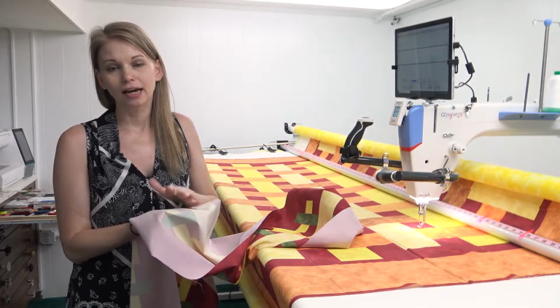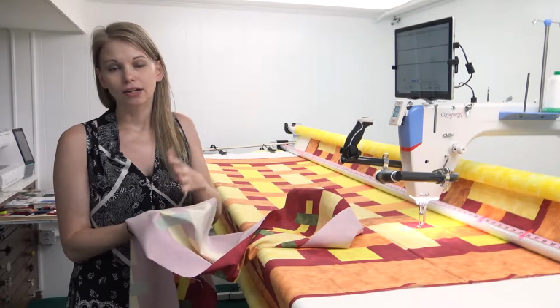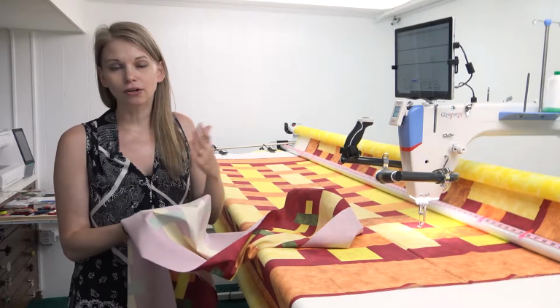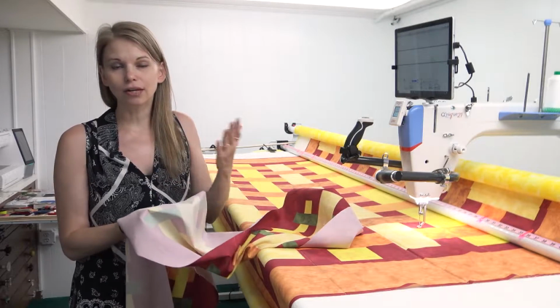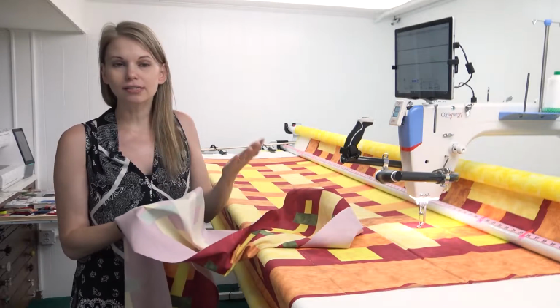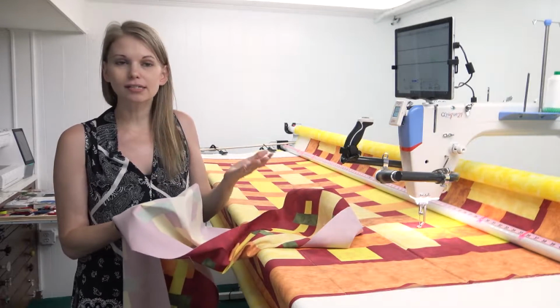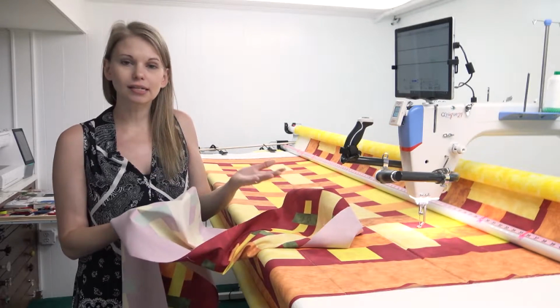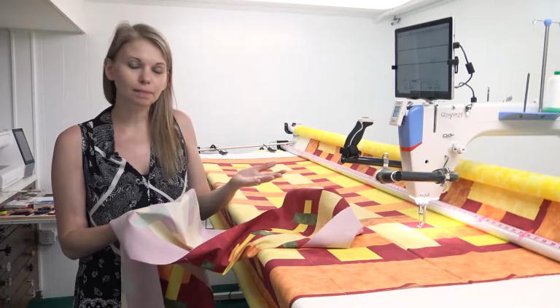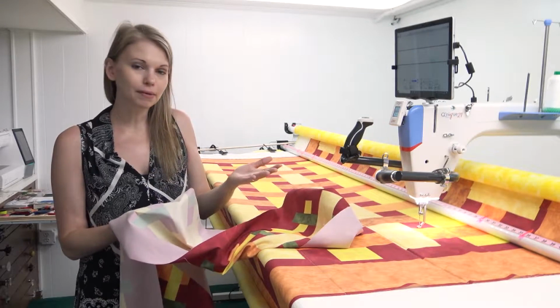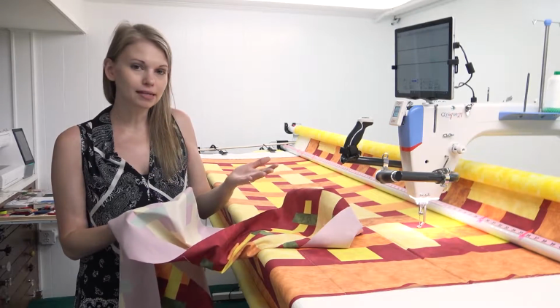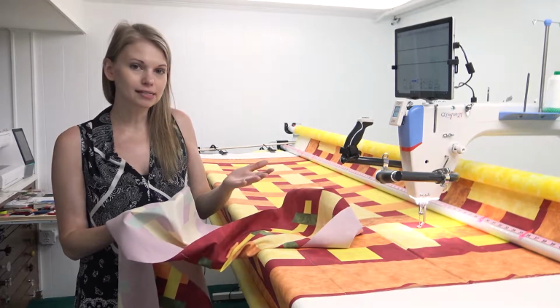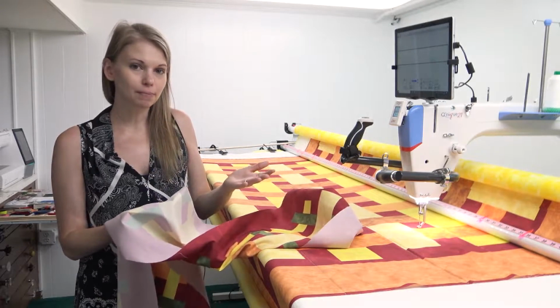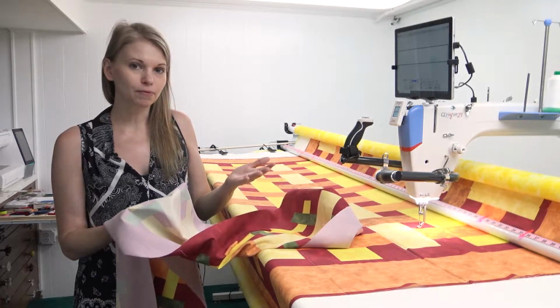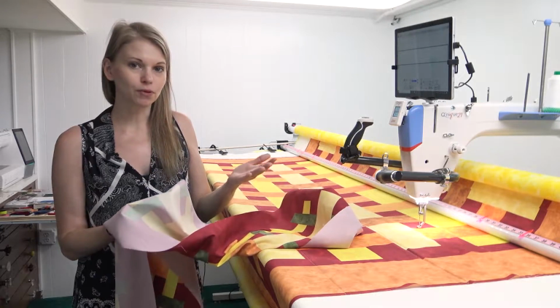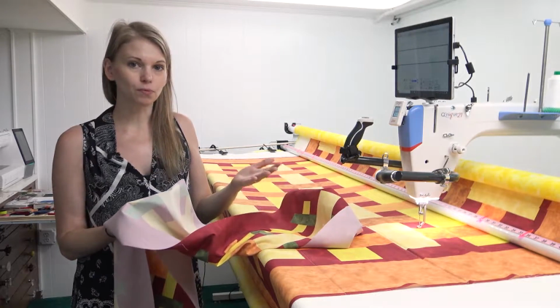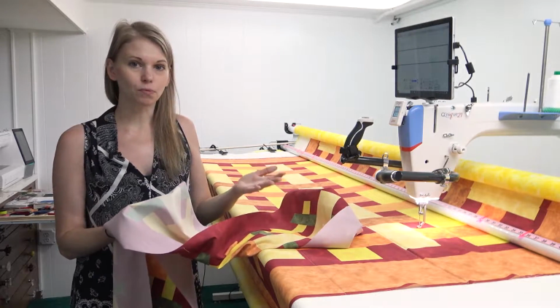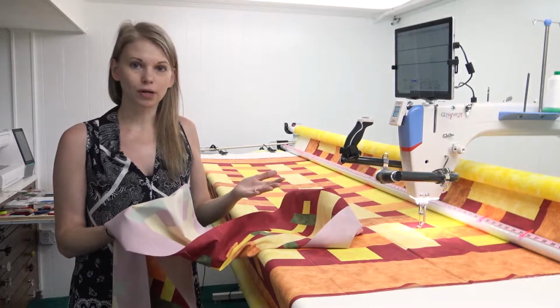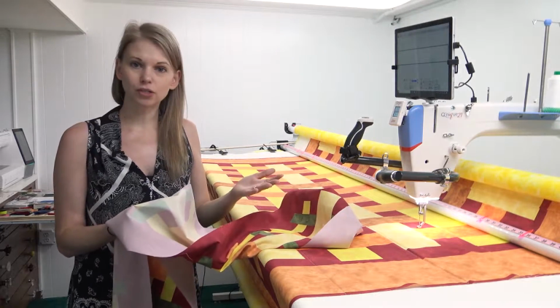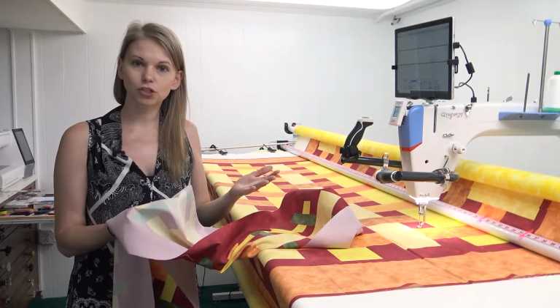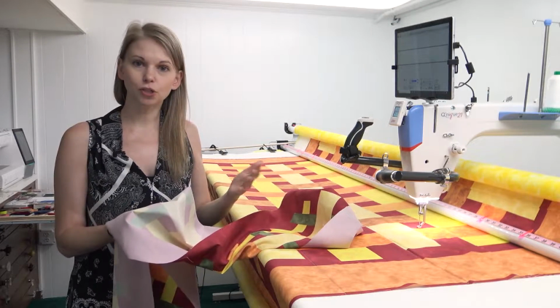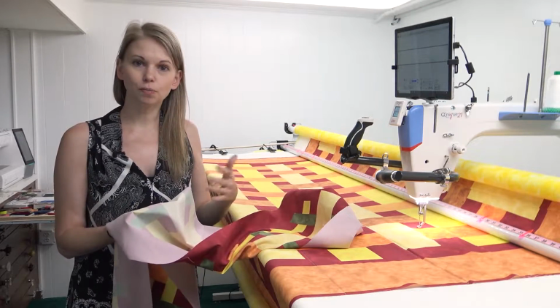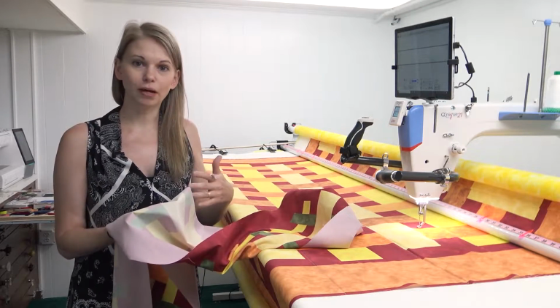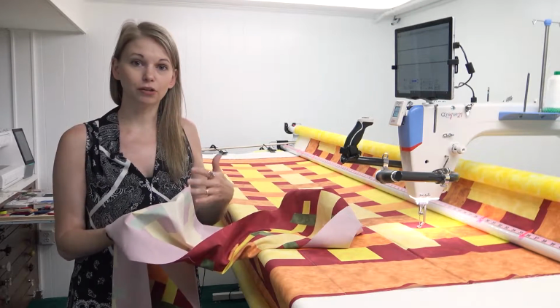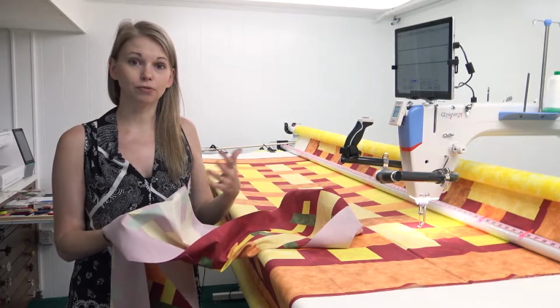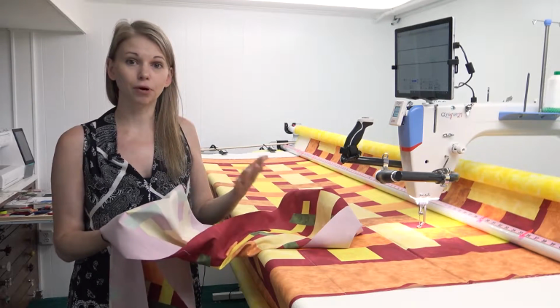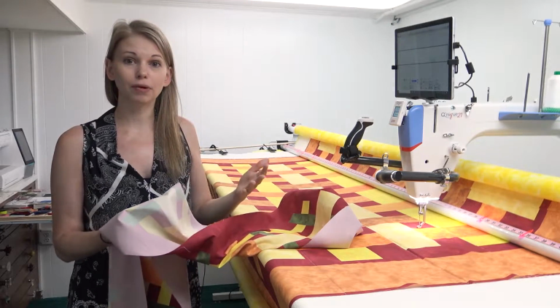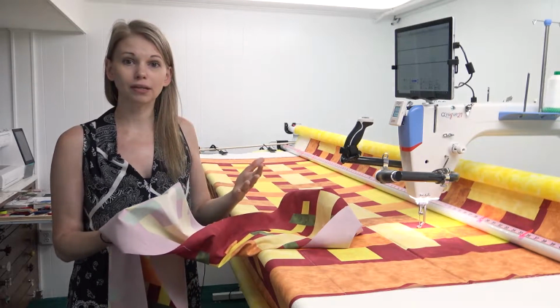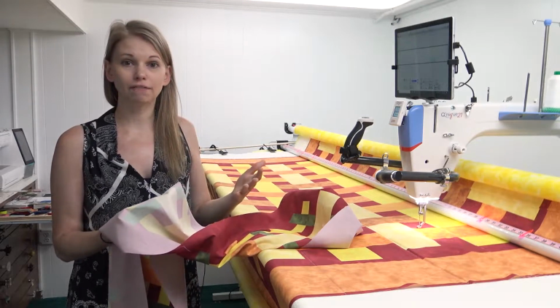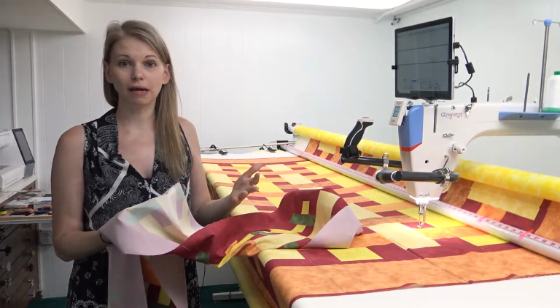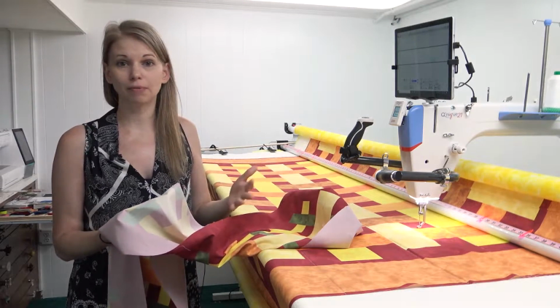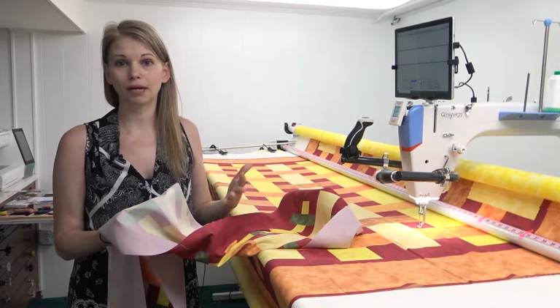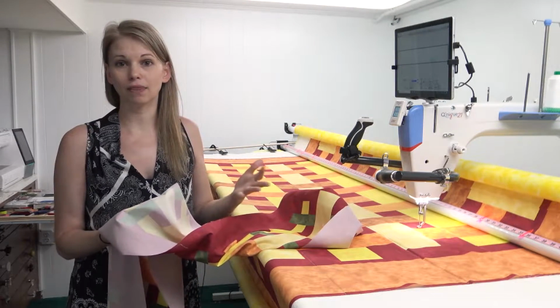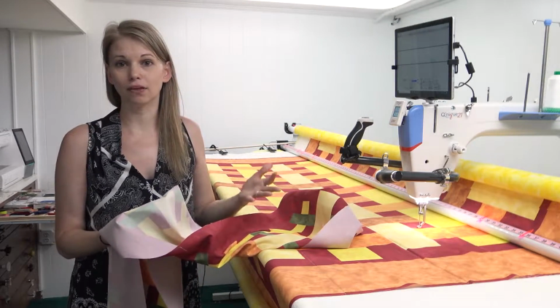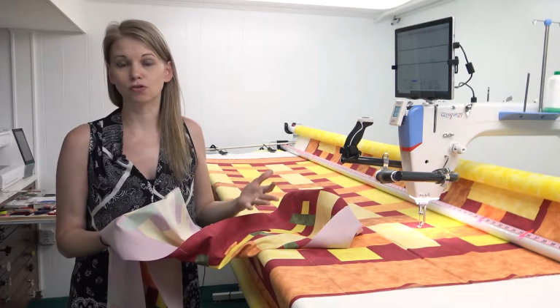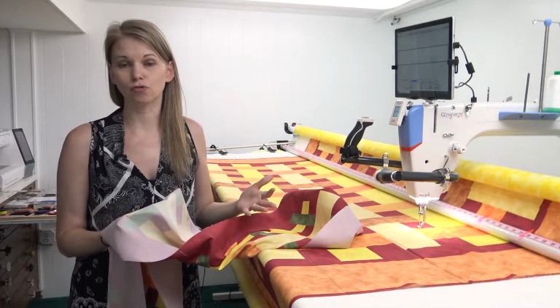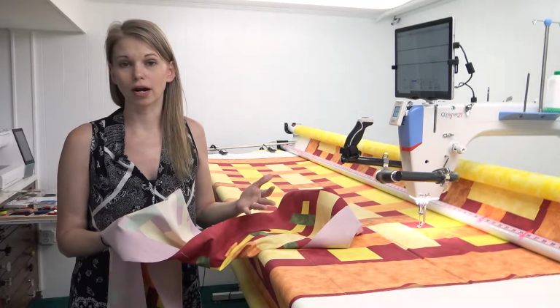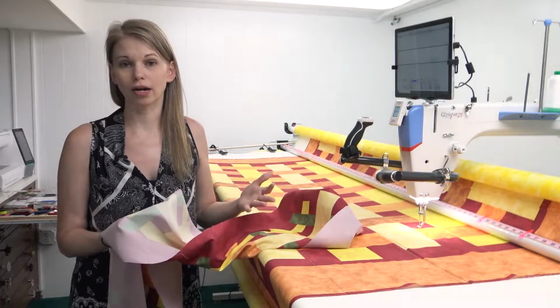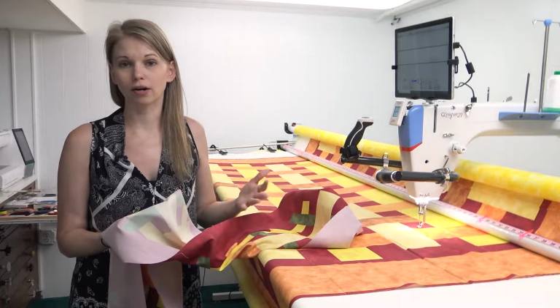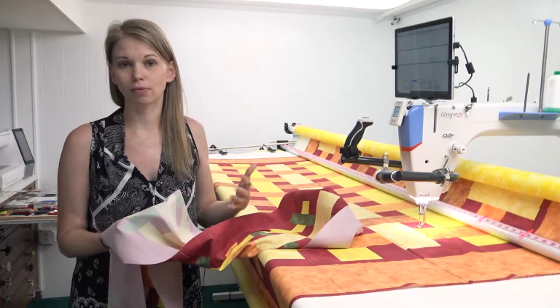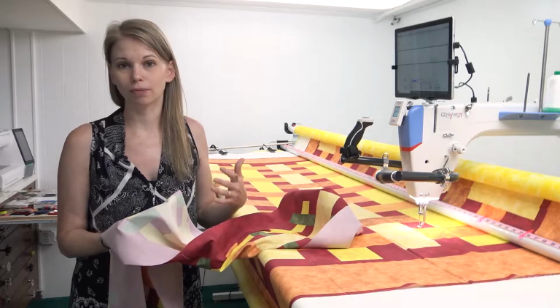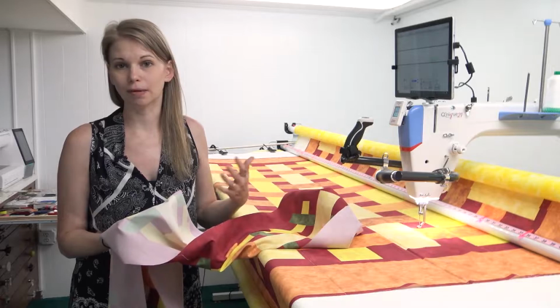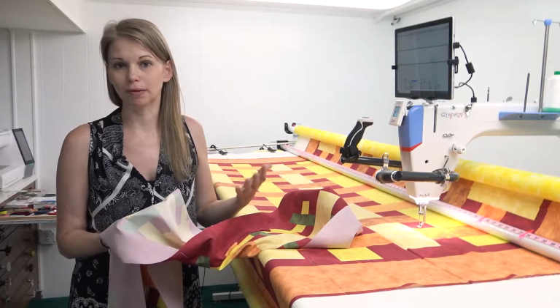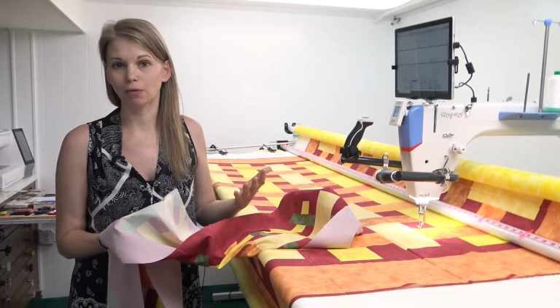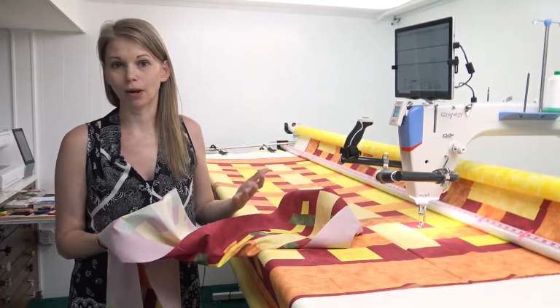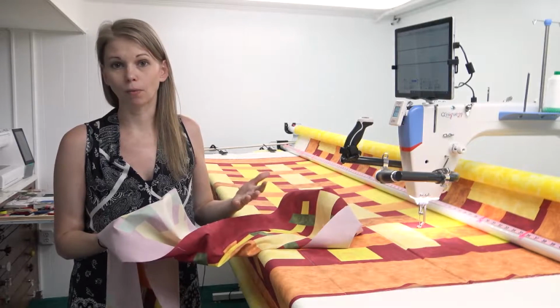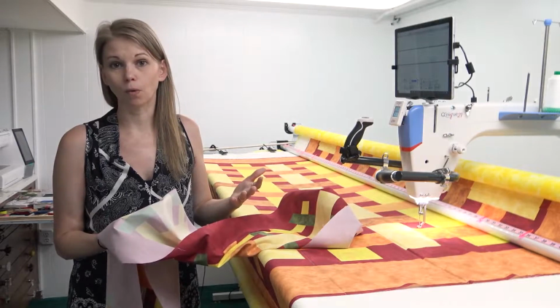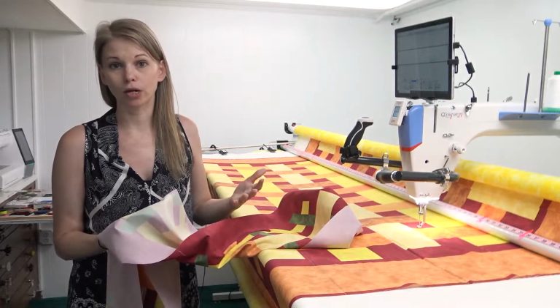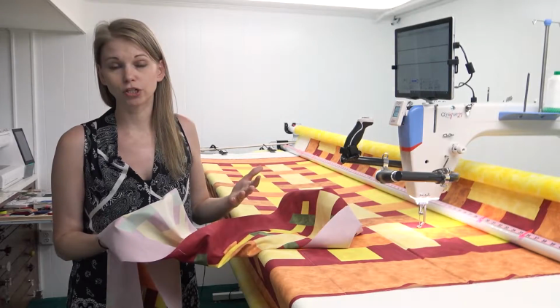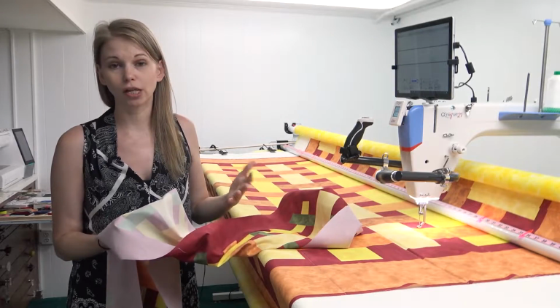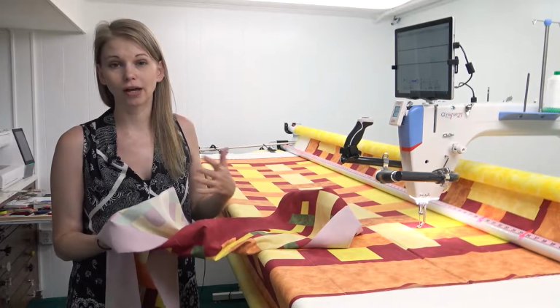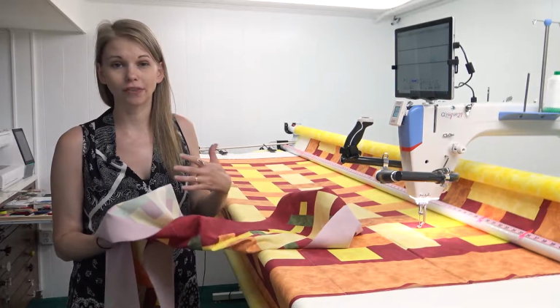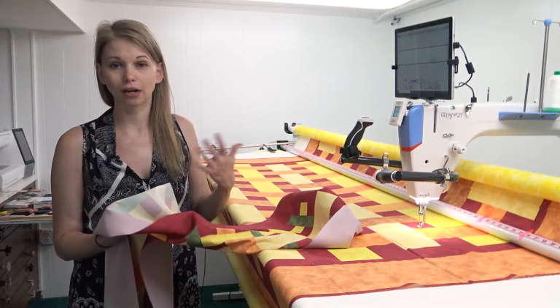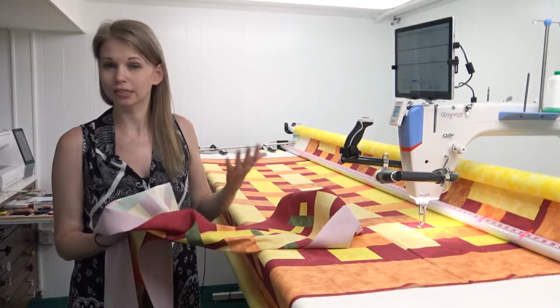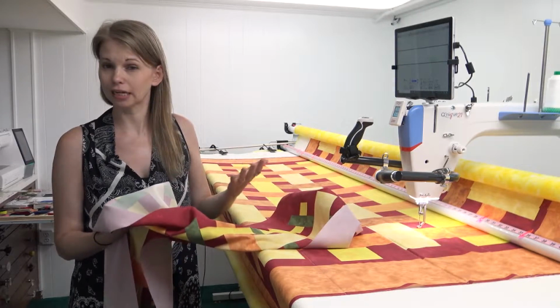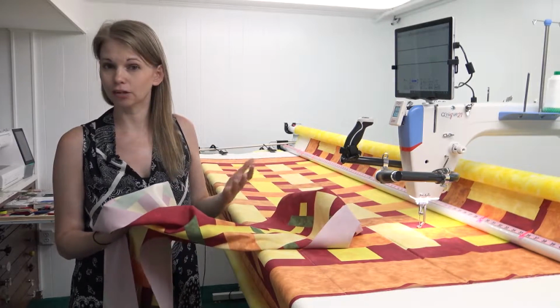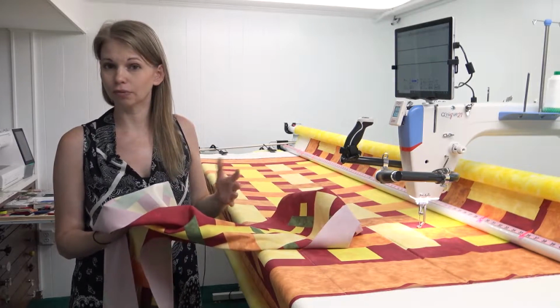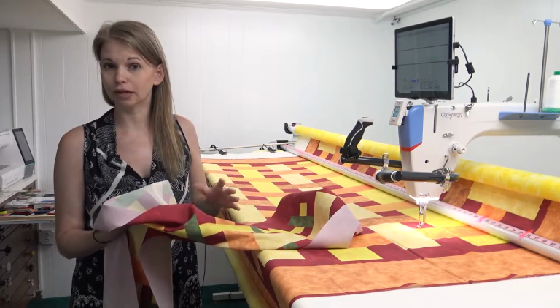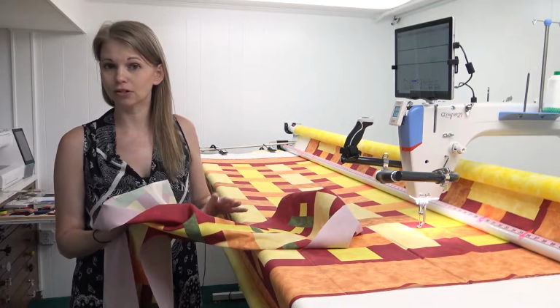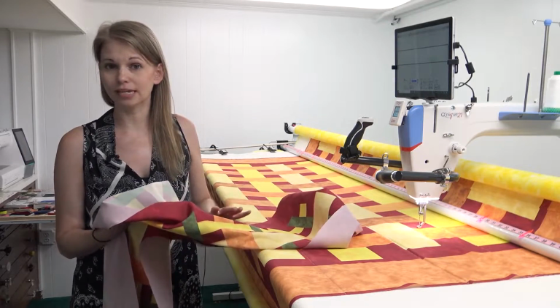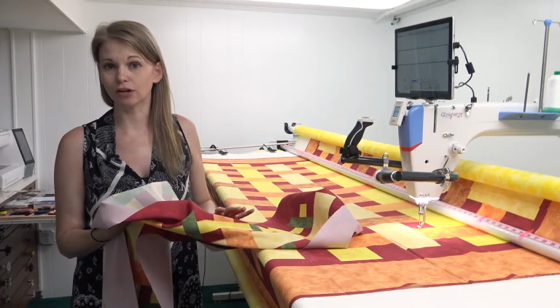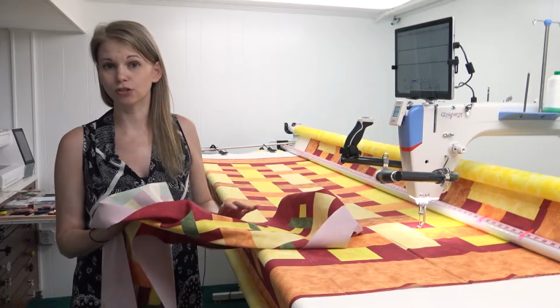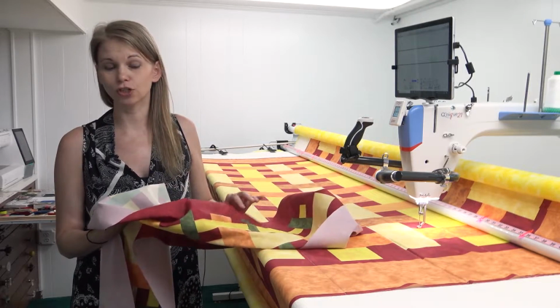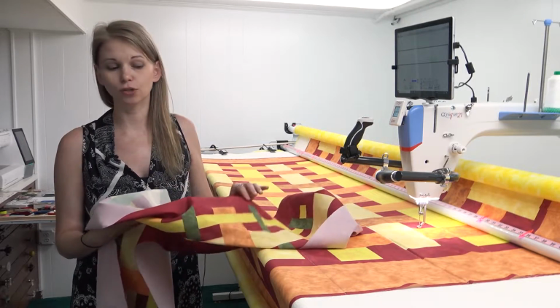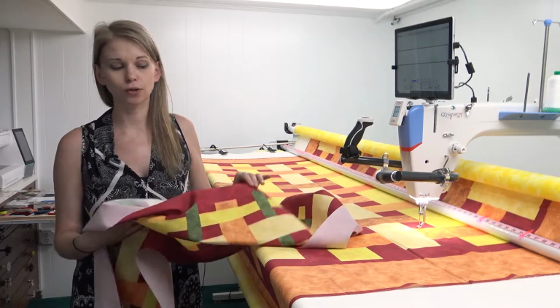You can skip the starch step if you want by throwing the fabric in the dryer with maybe a wet washcloth — that'll take the wrinkles out too.